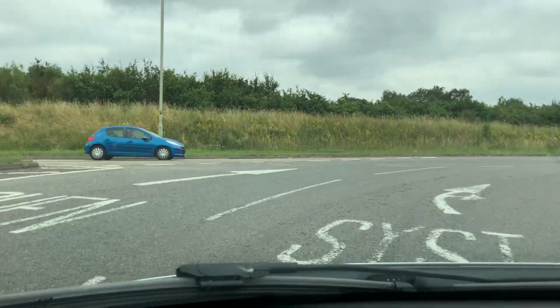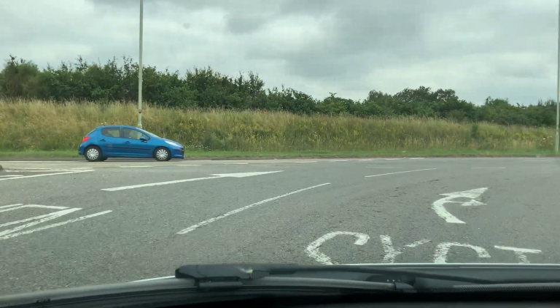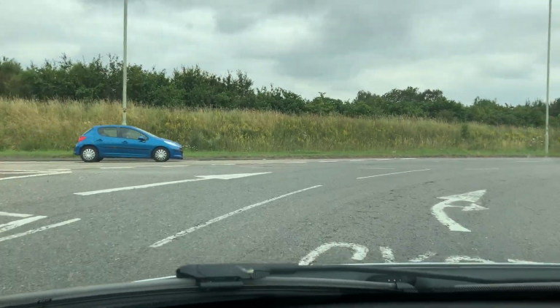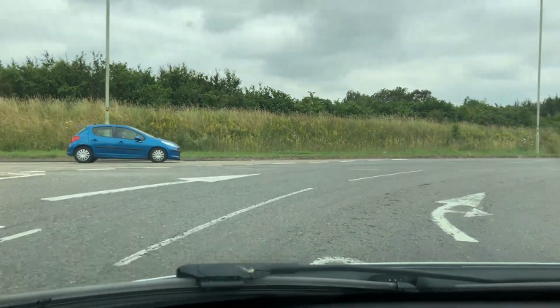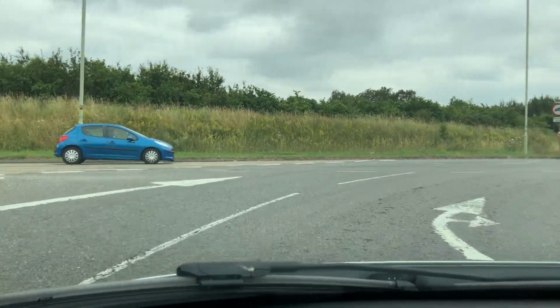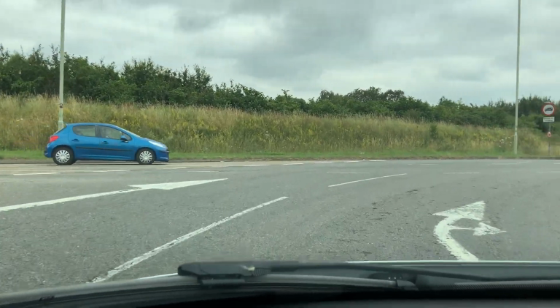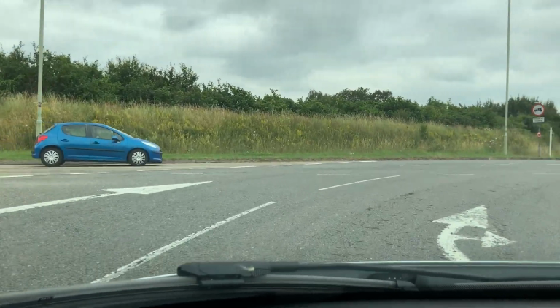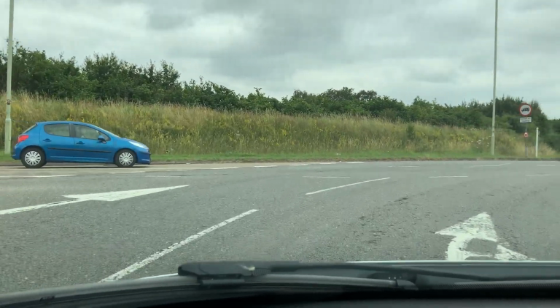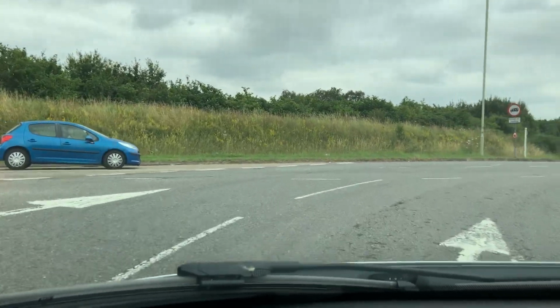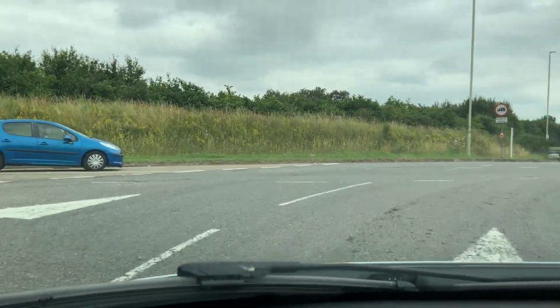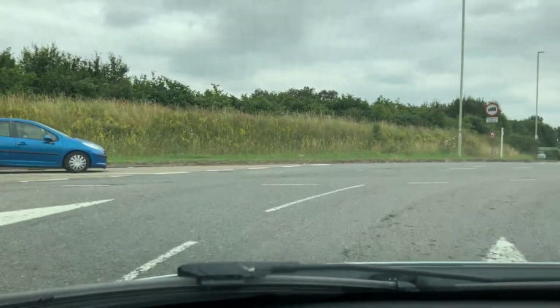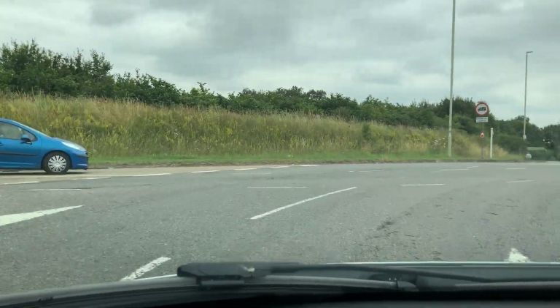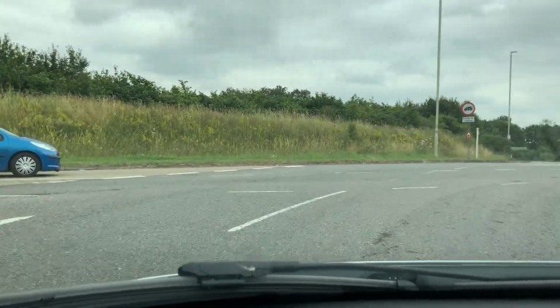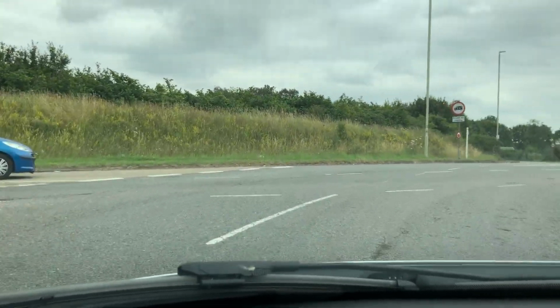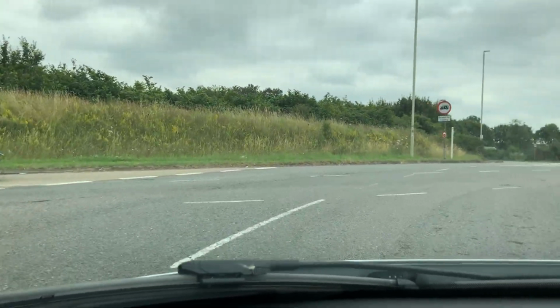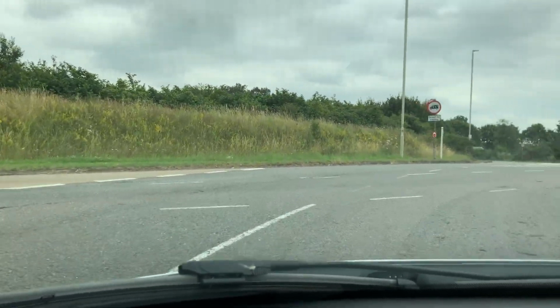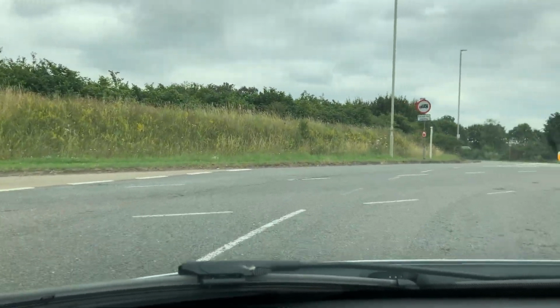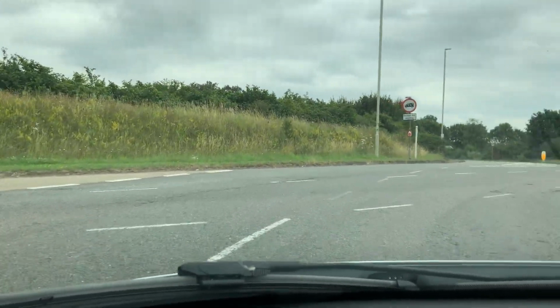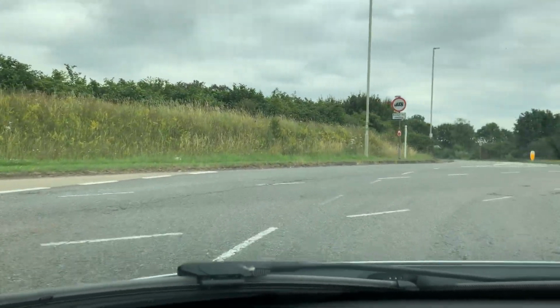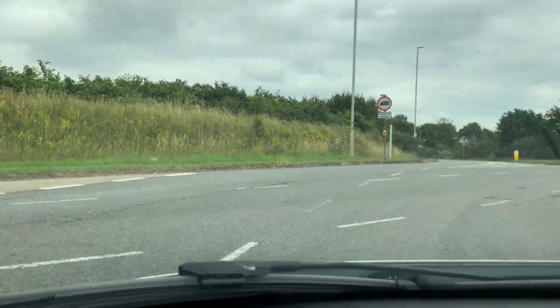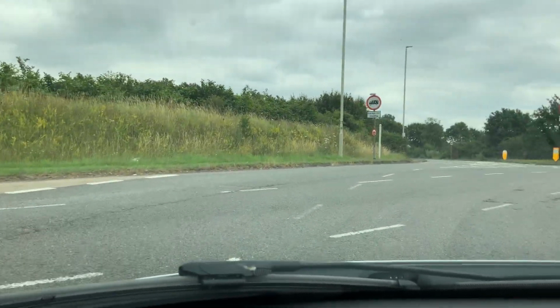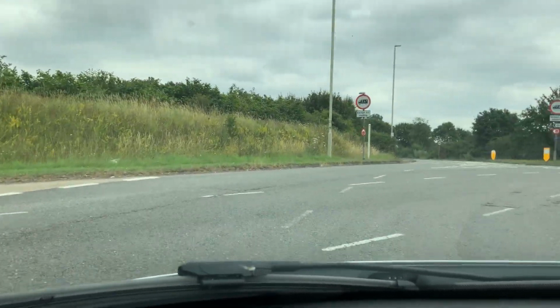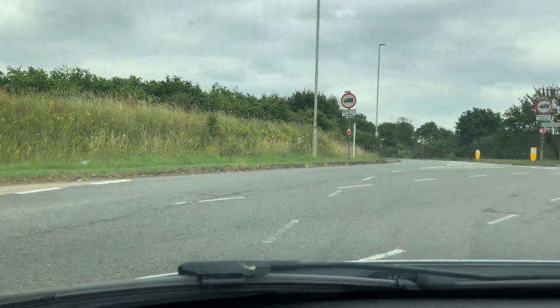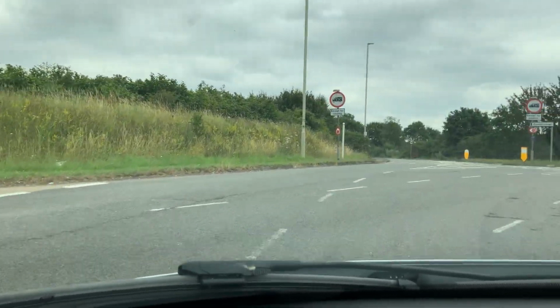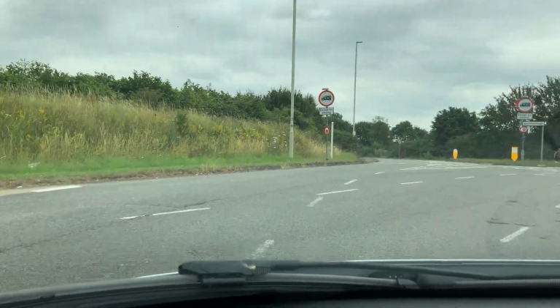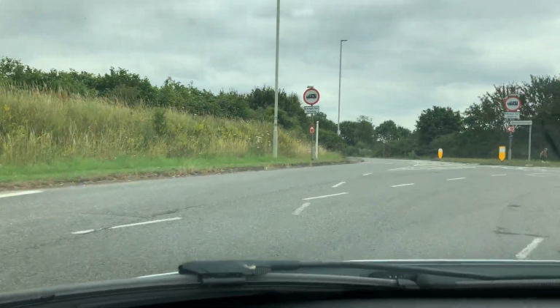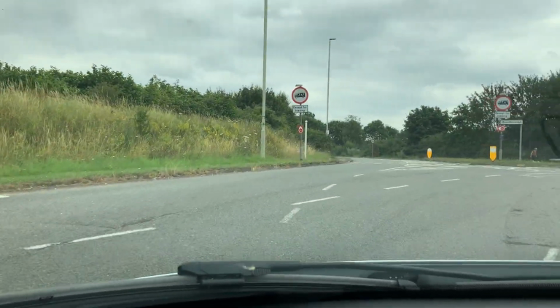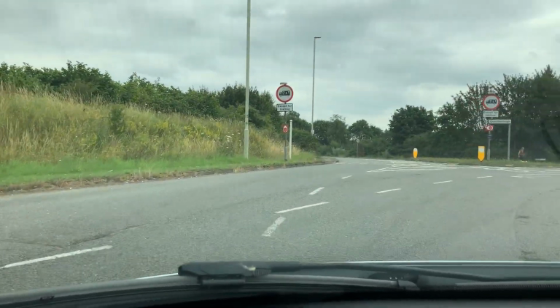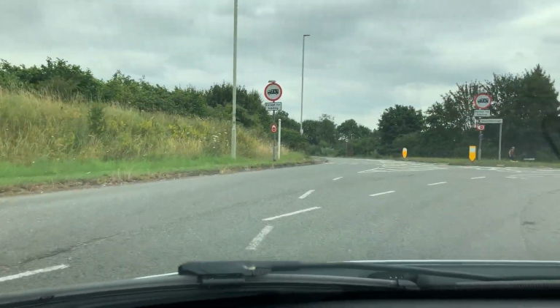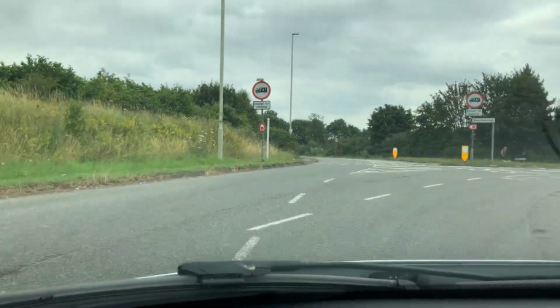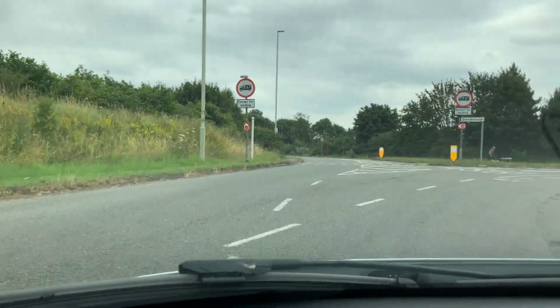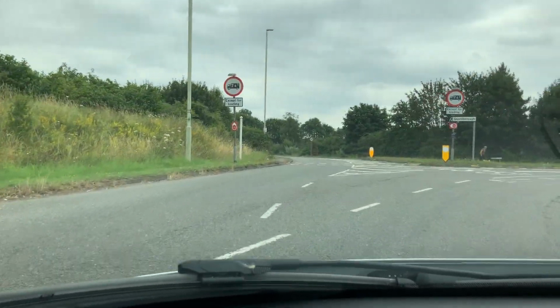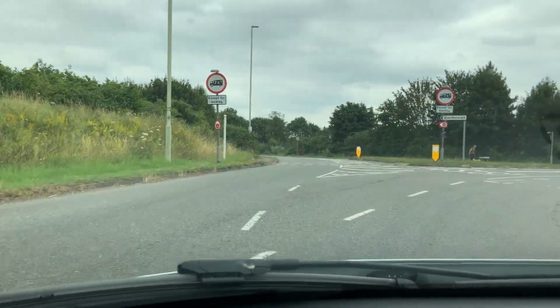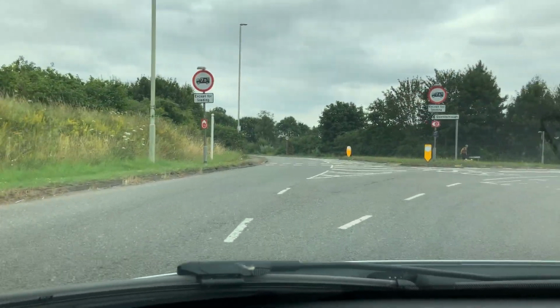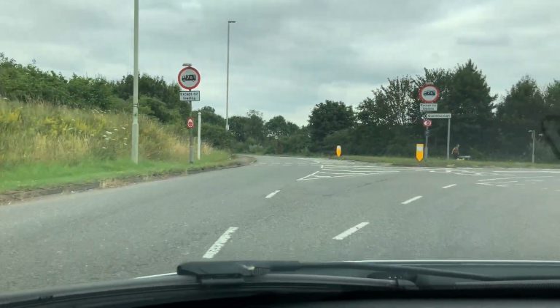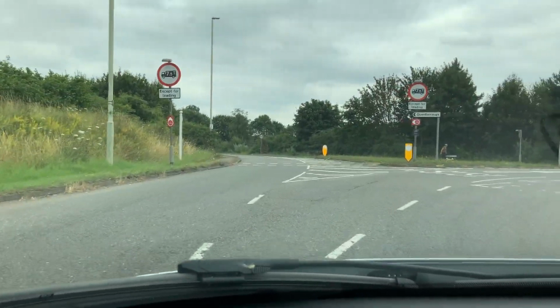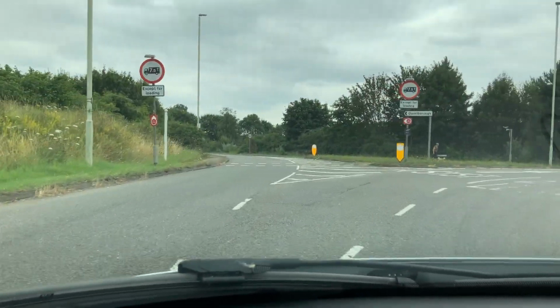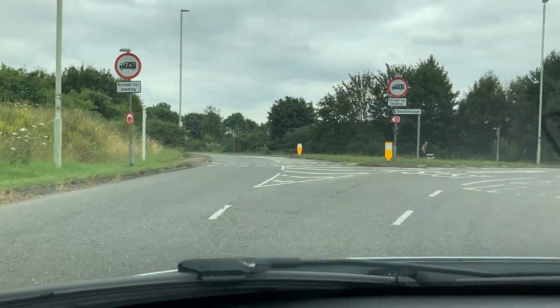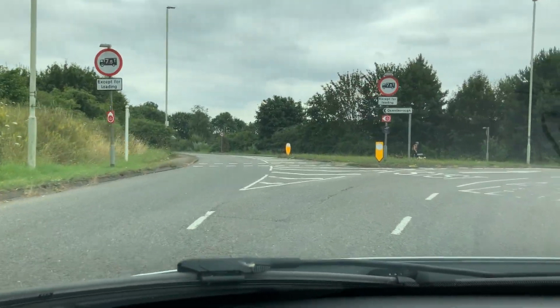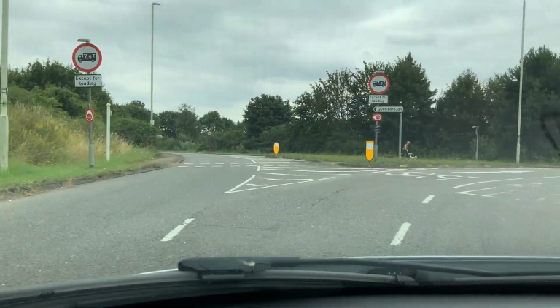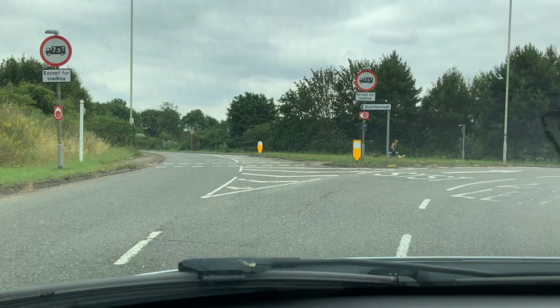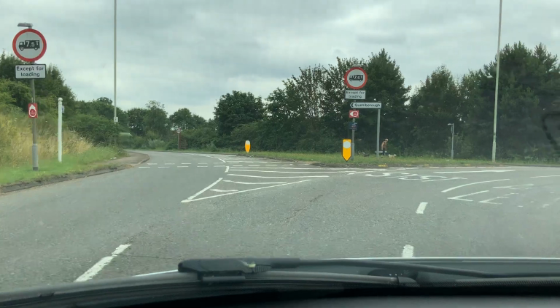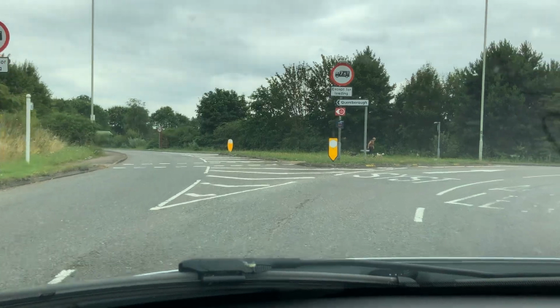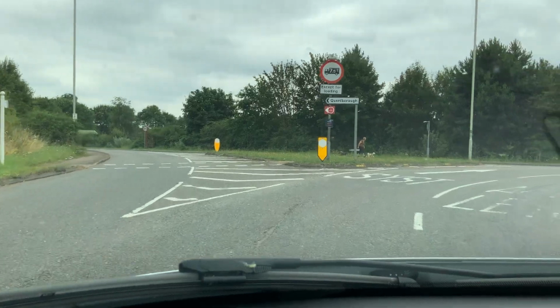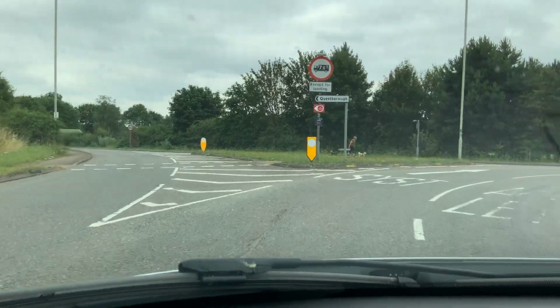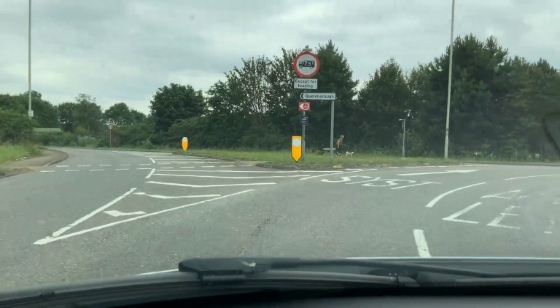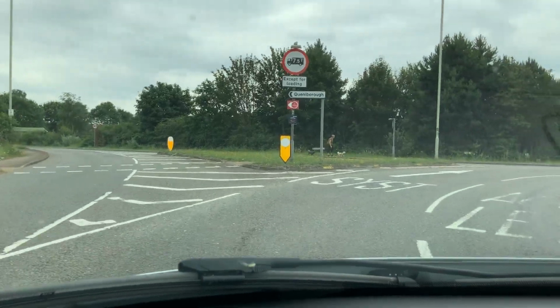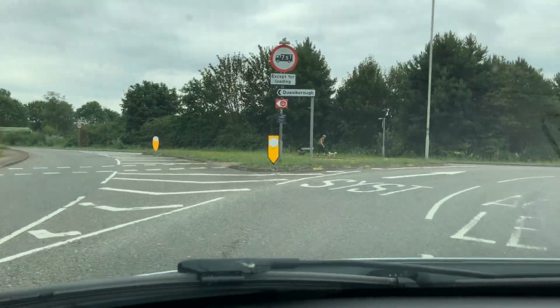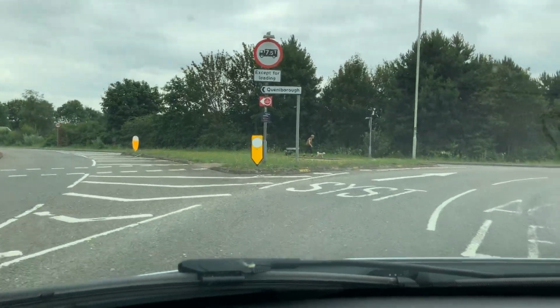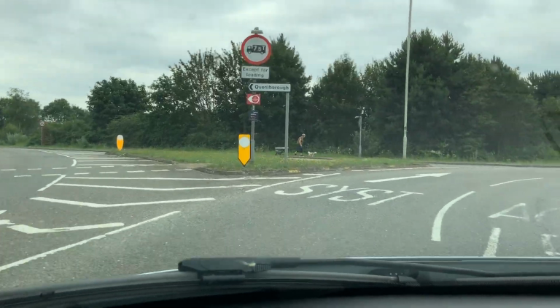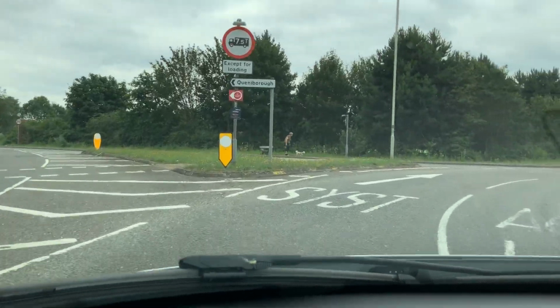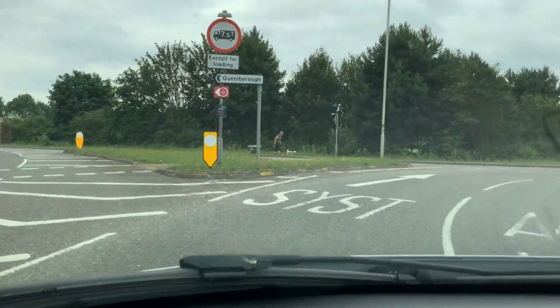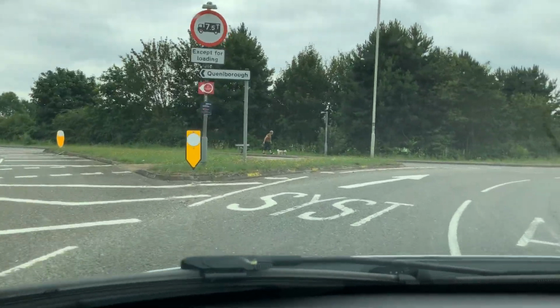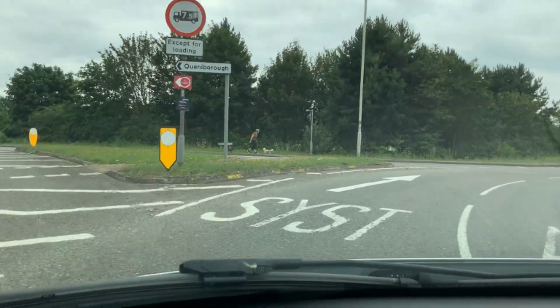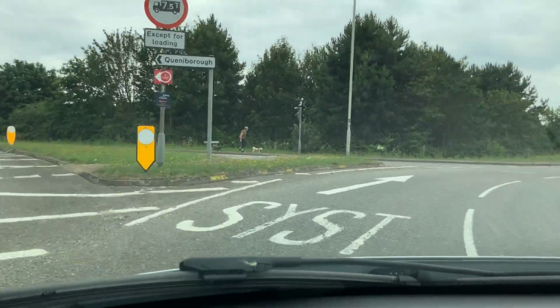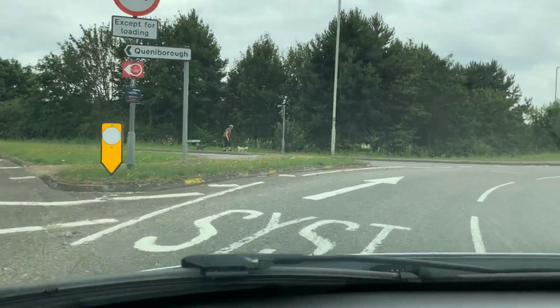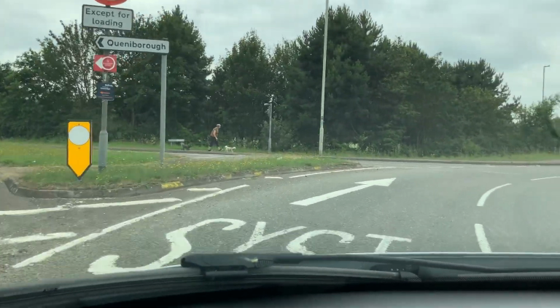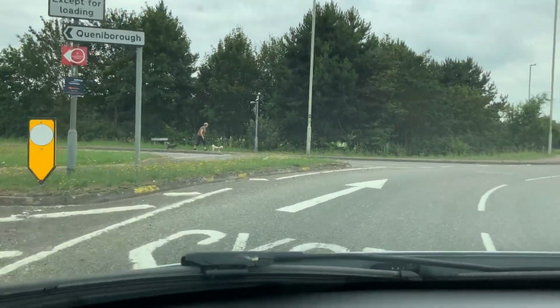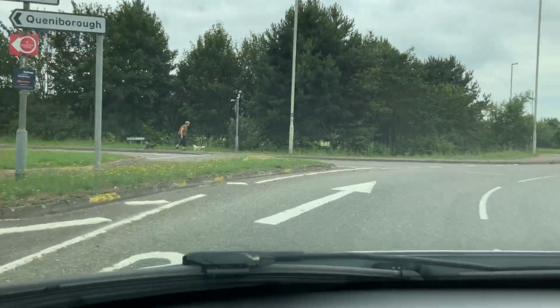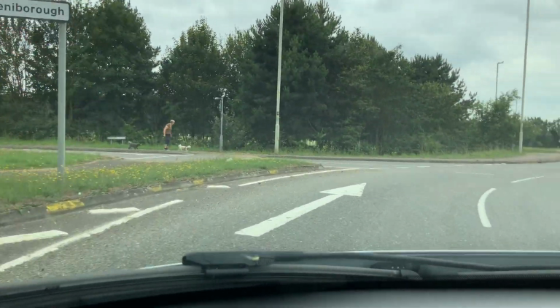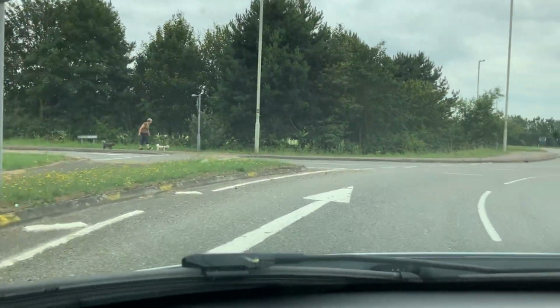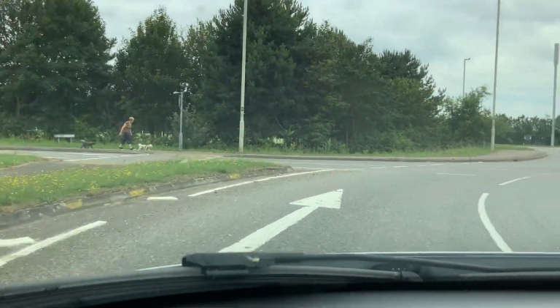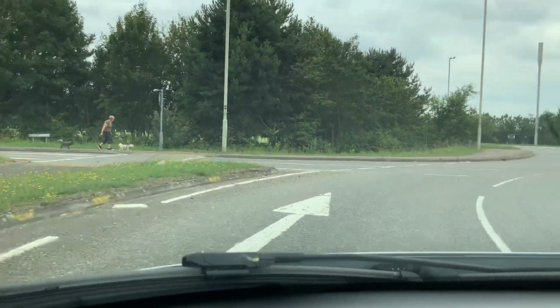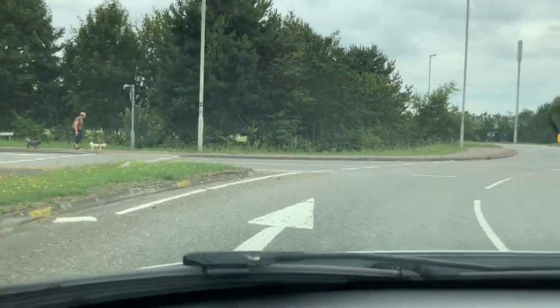Keep it to the middle by looking in the left mirror. Then going out.